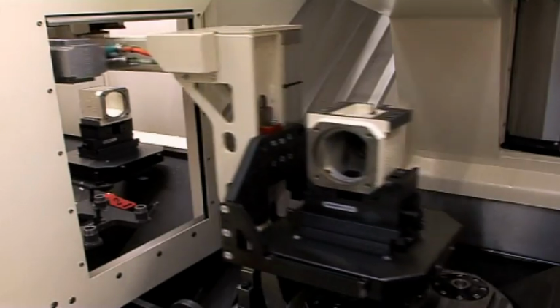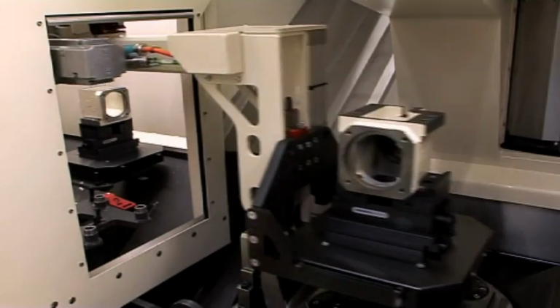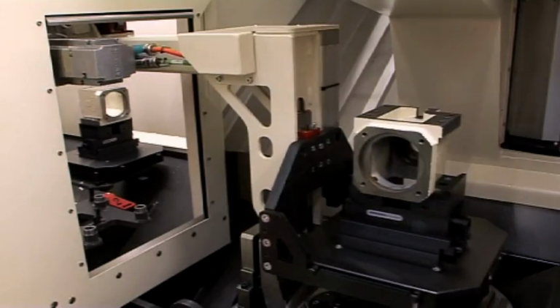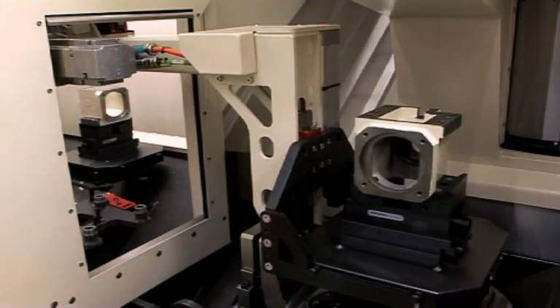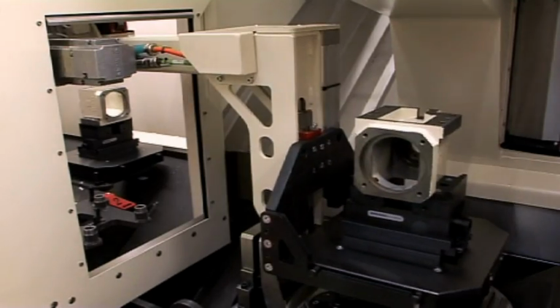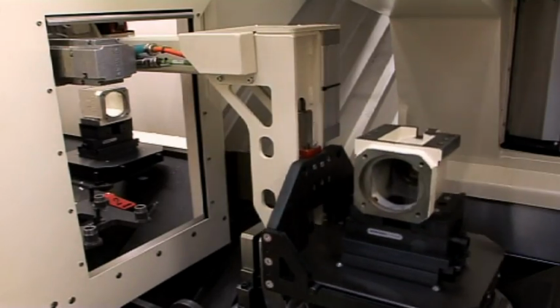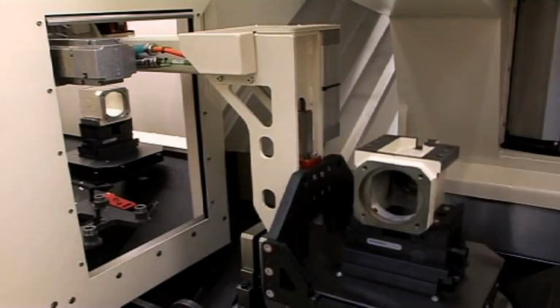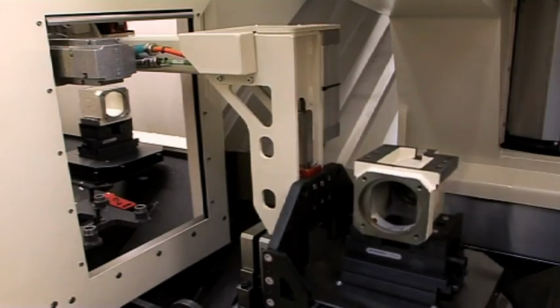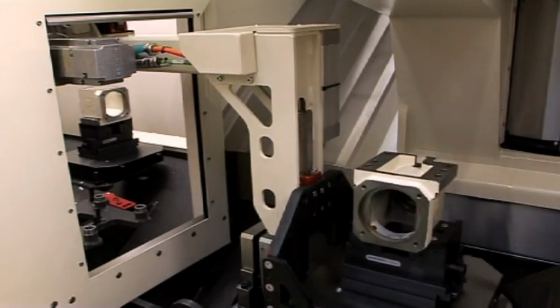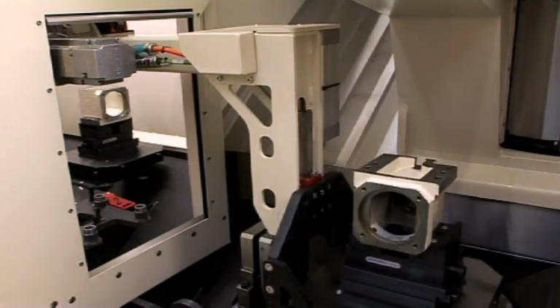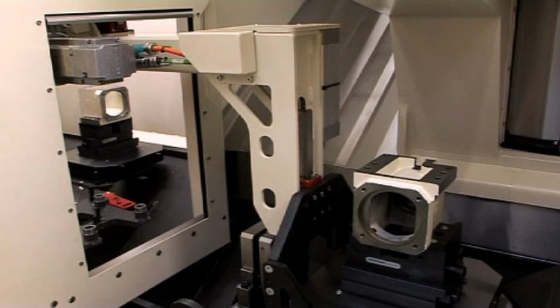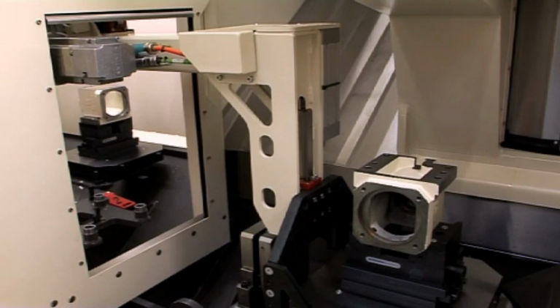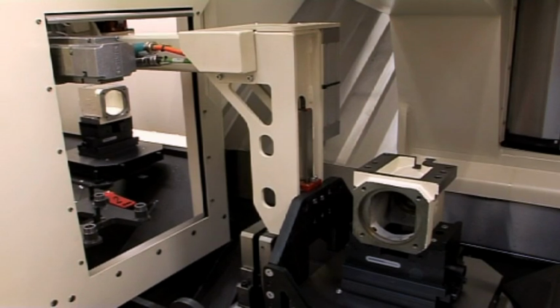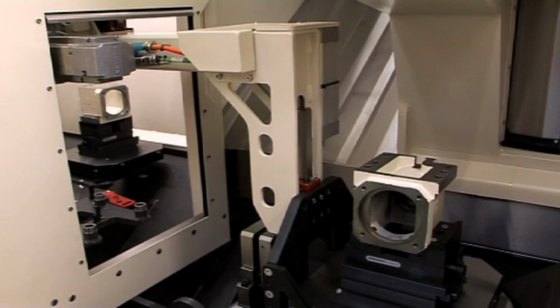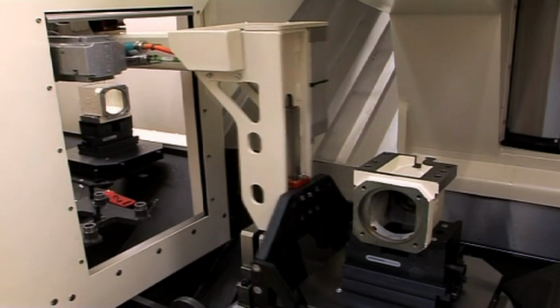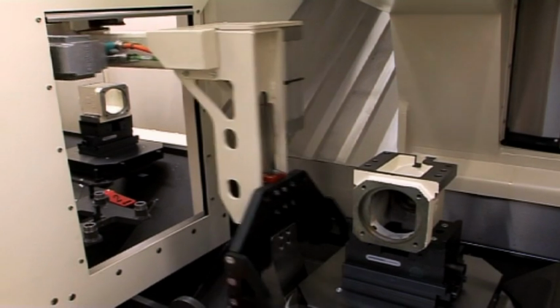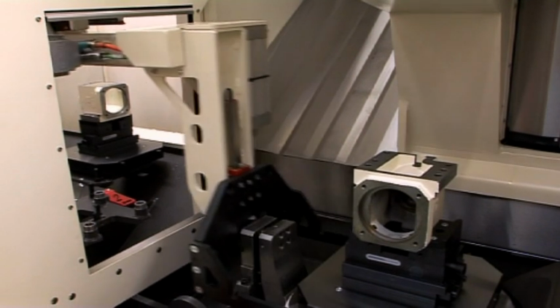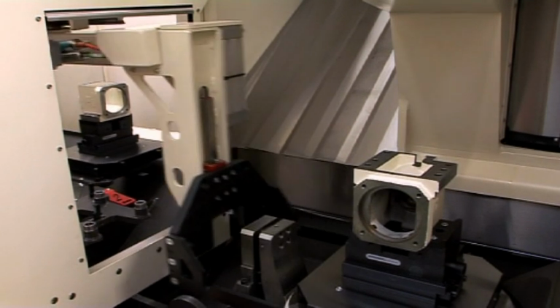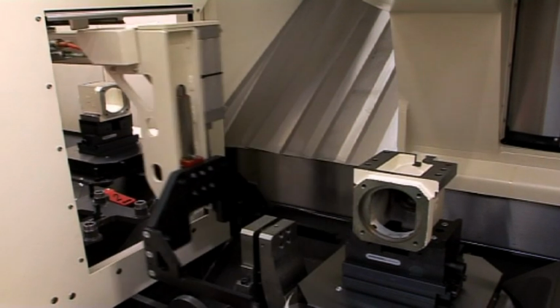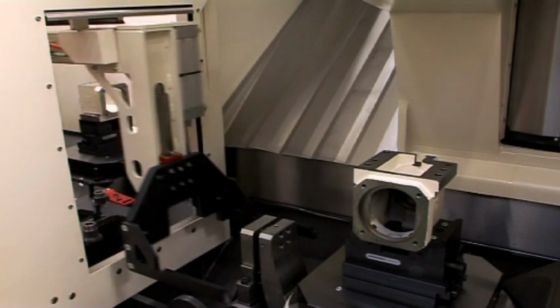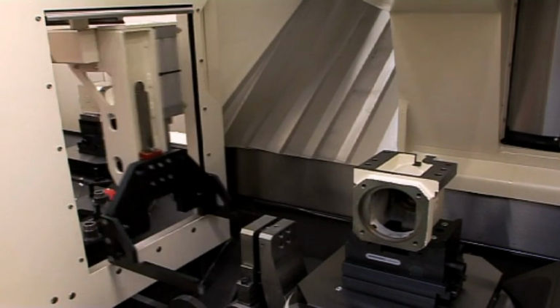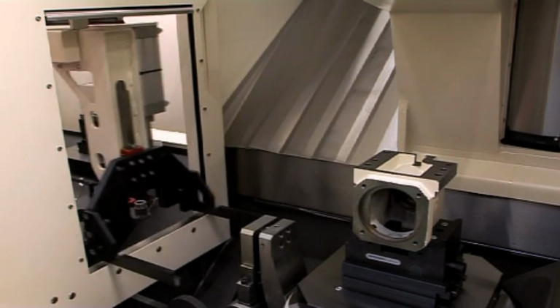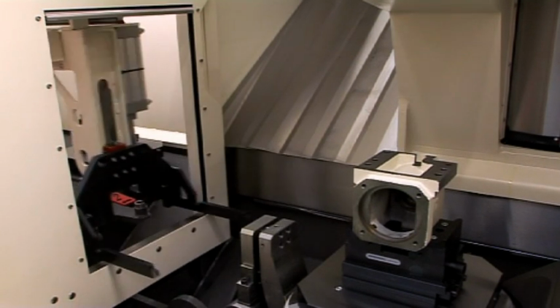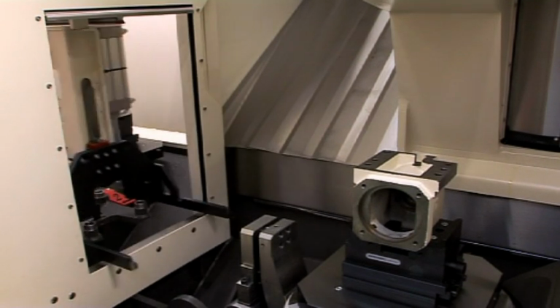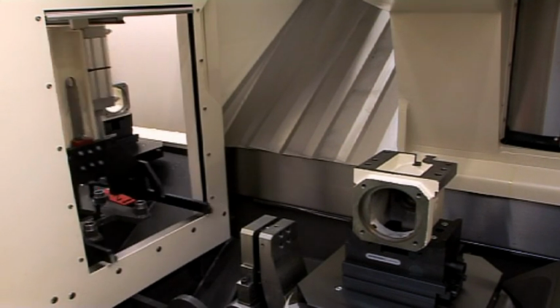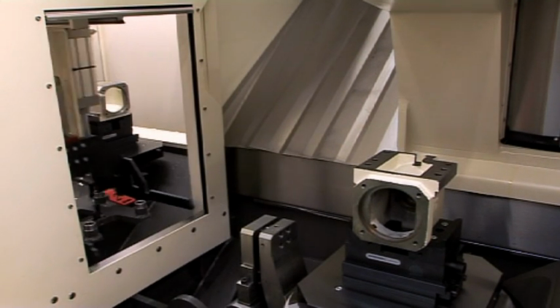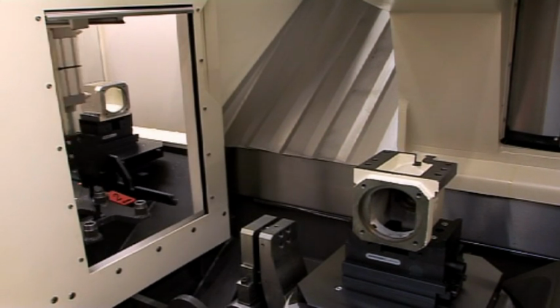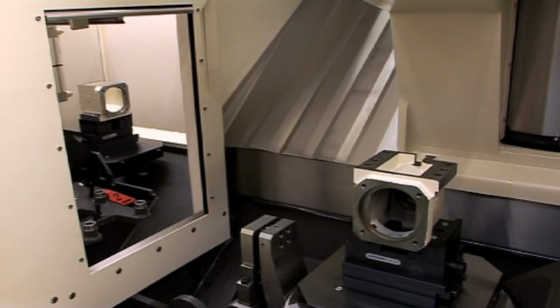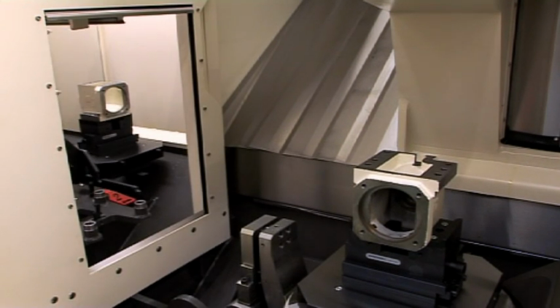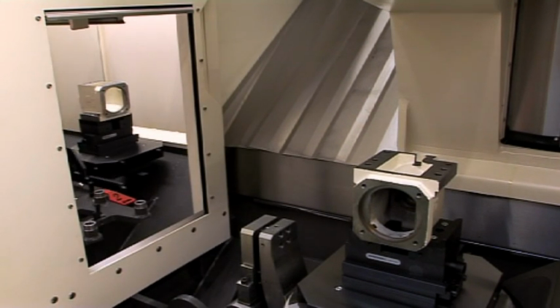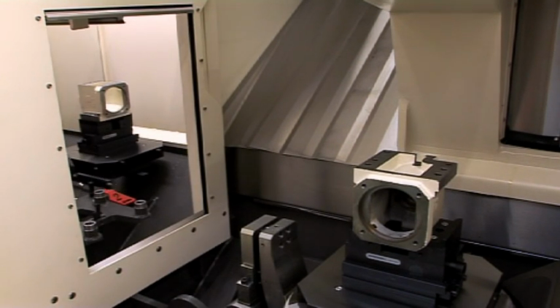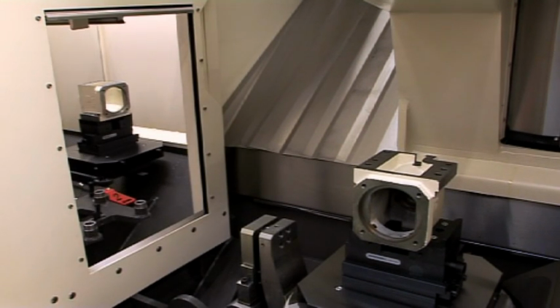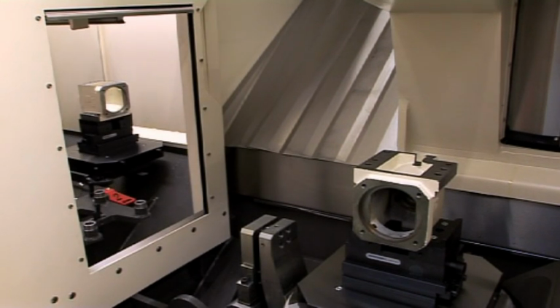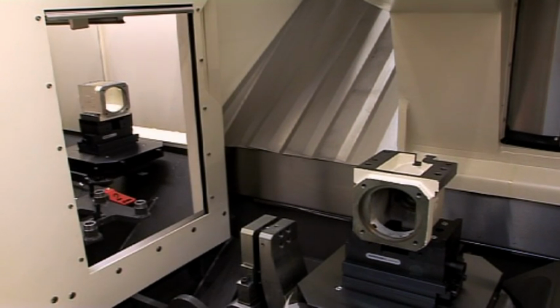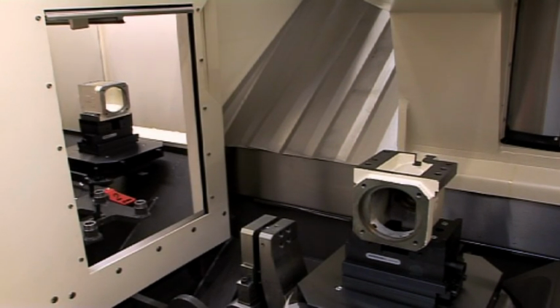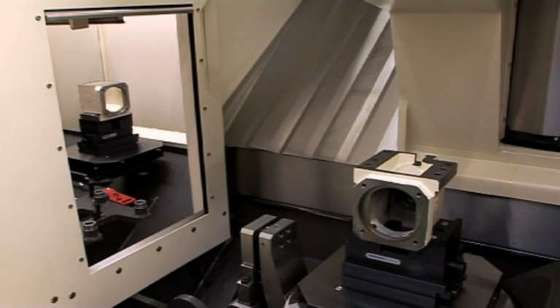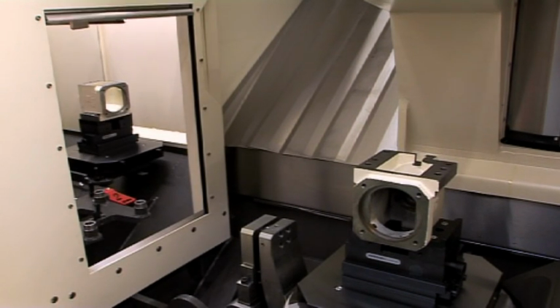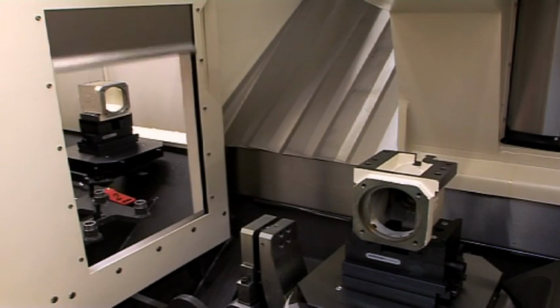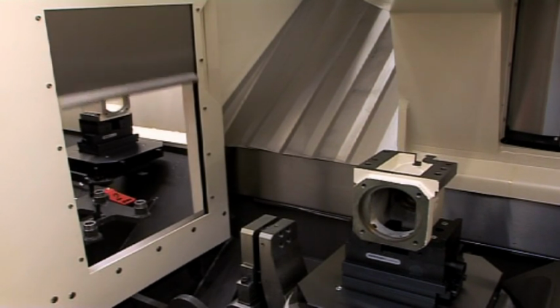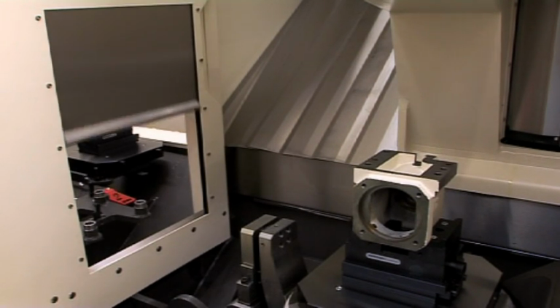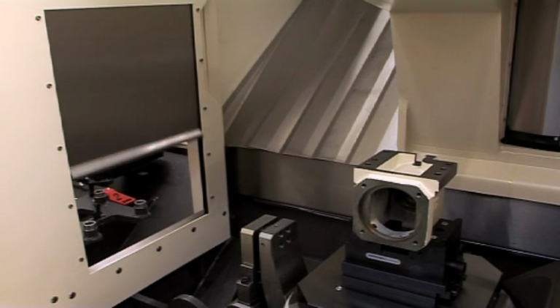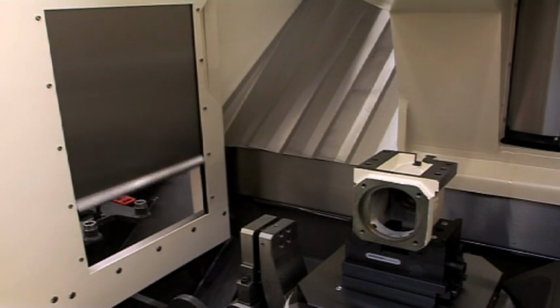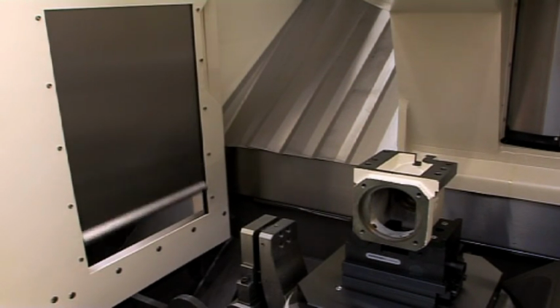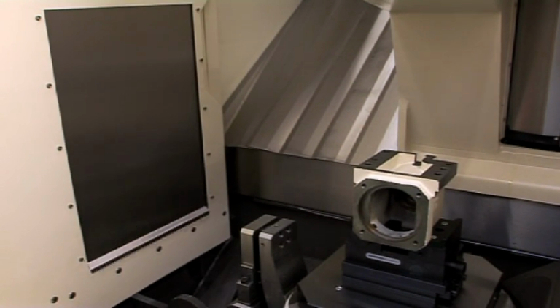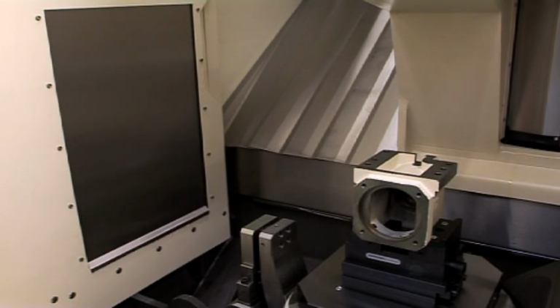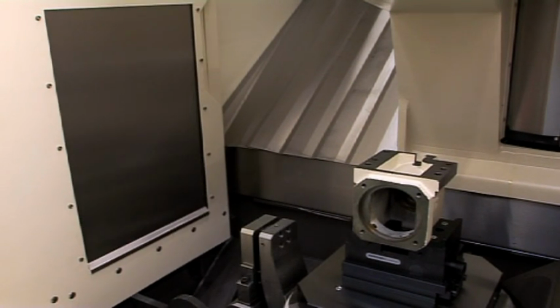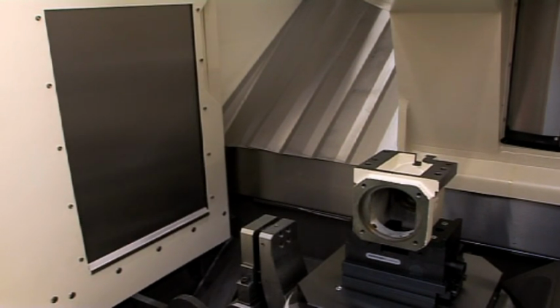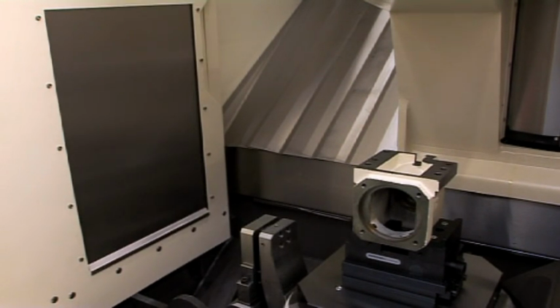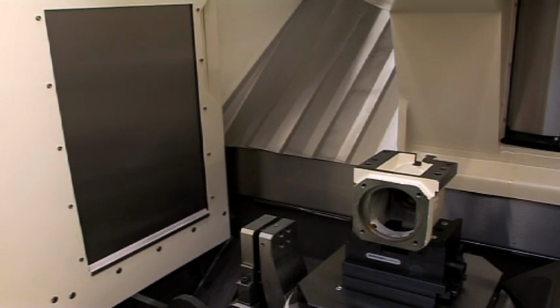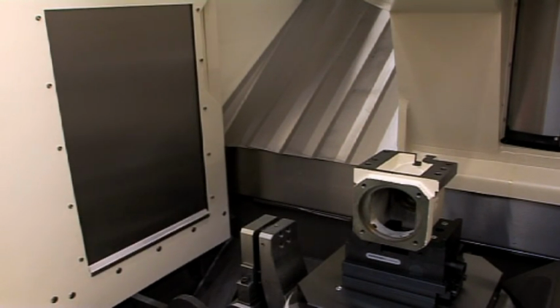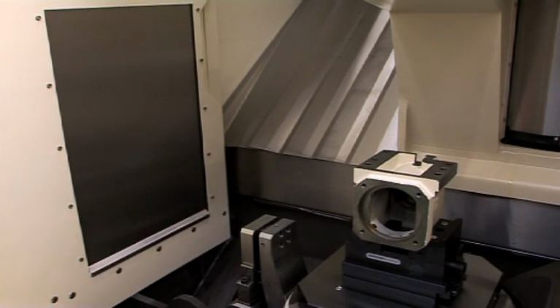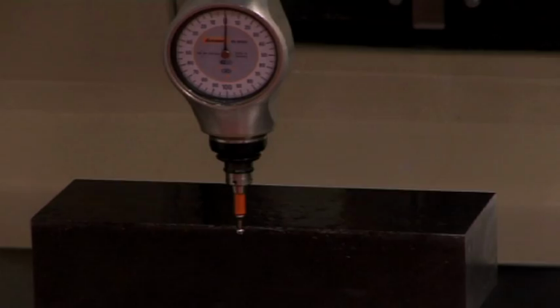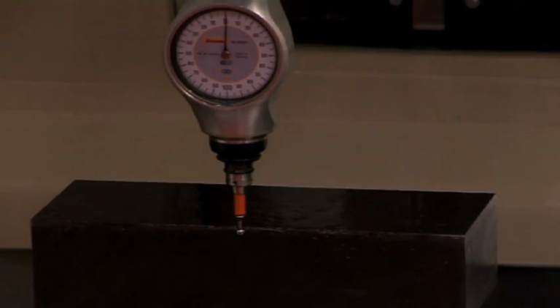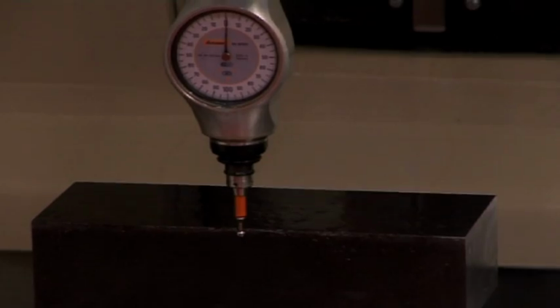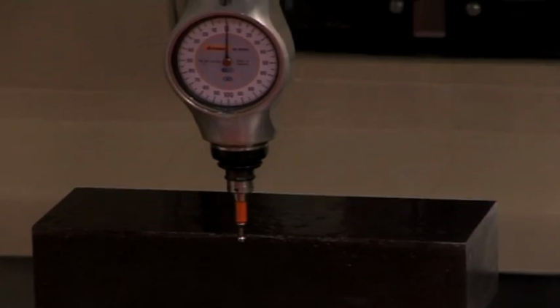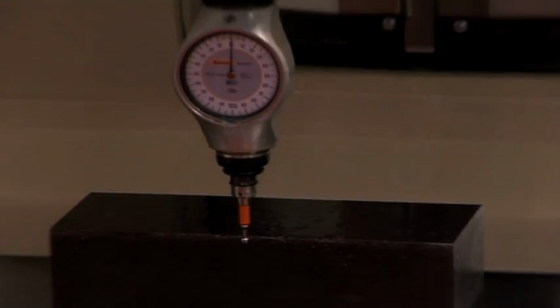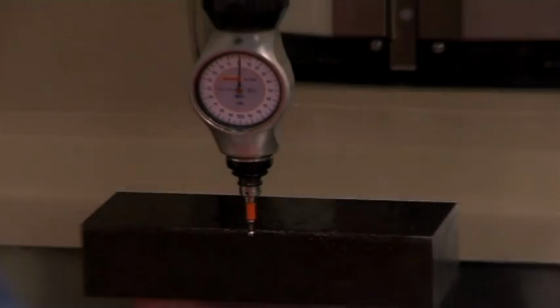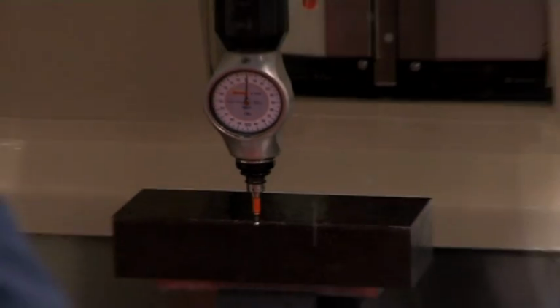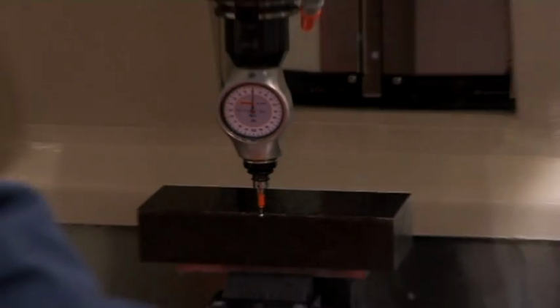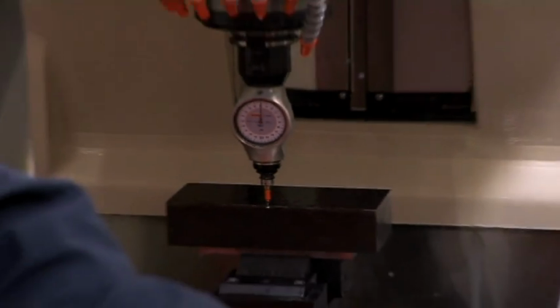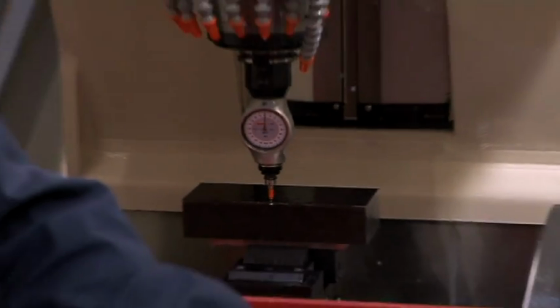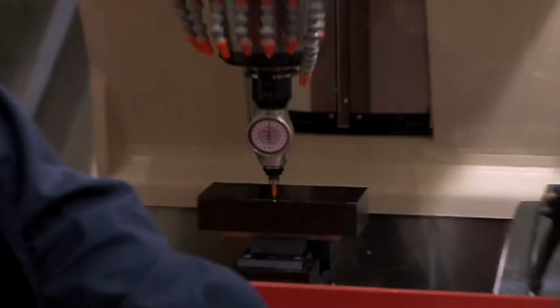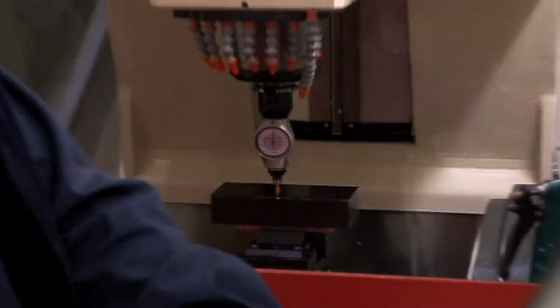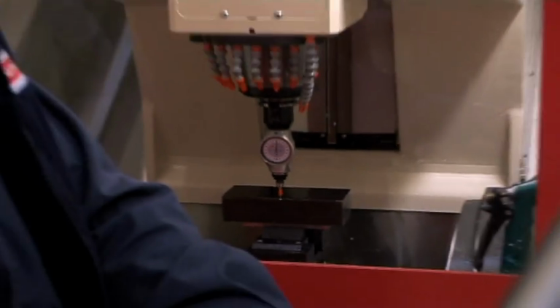Between the pallet changer and machining area, there is an automatic air curtain which prevents swarf and coolant entering the pallet changer area.